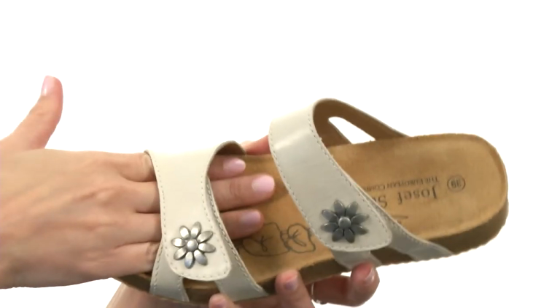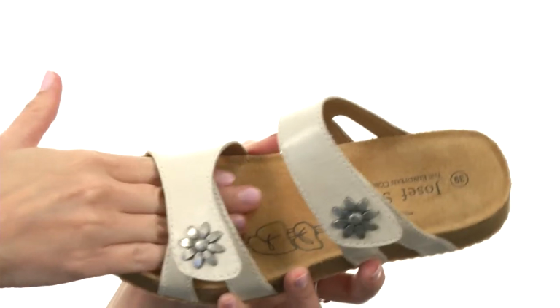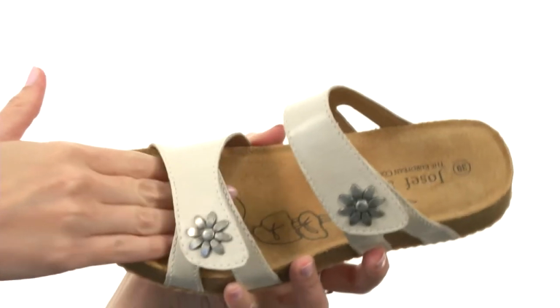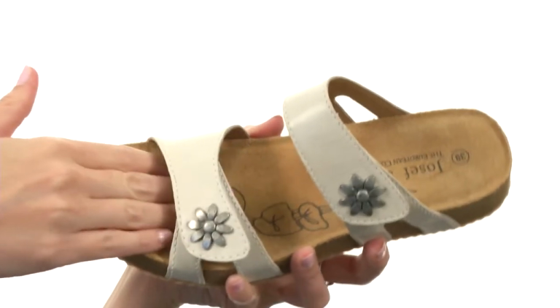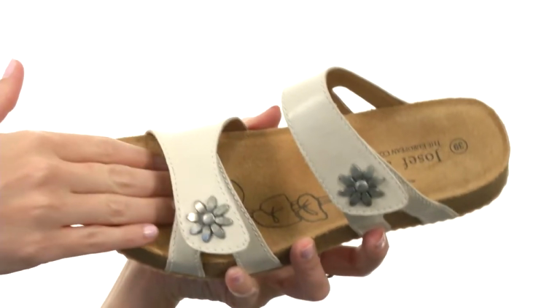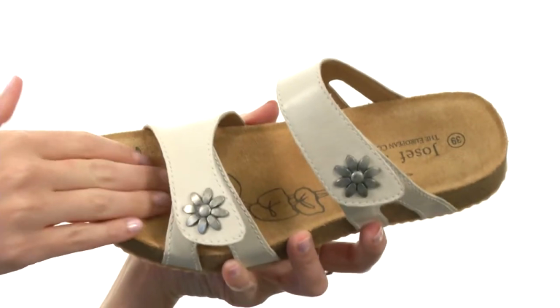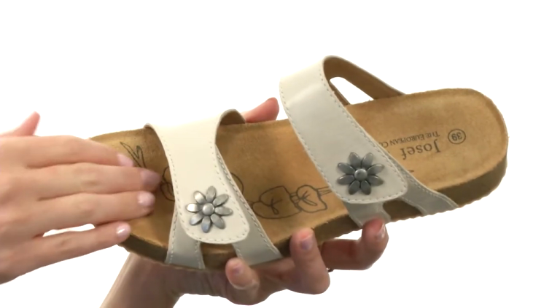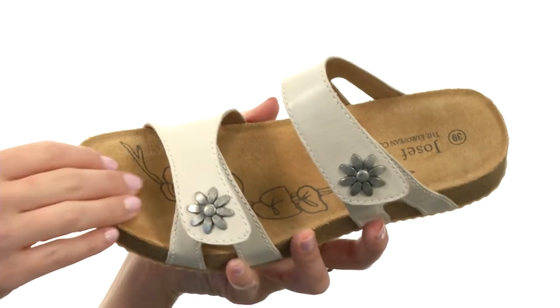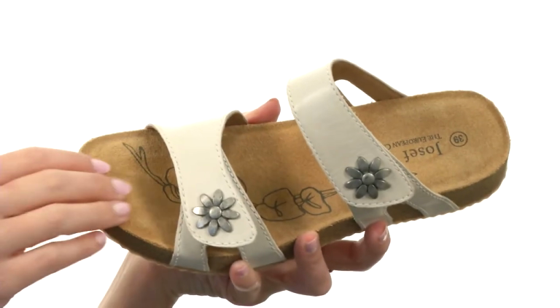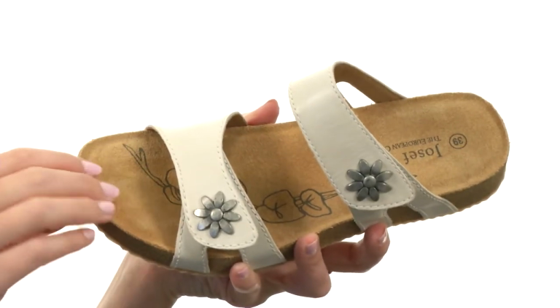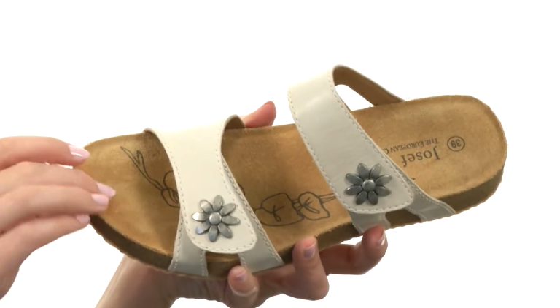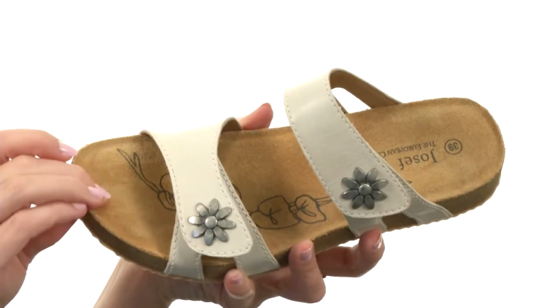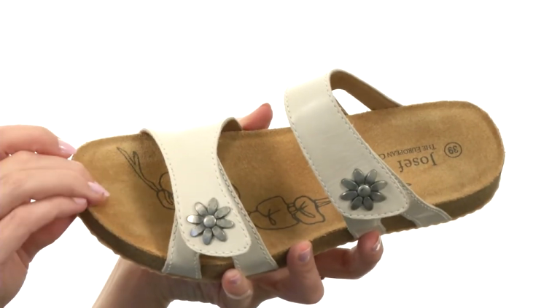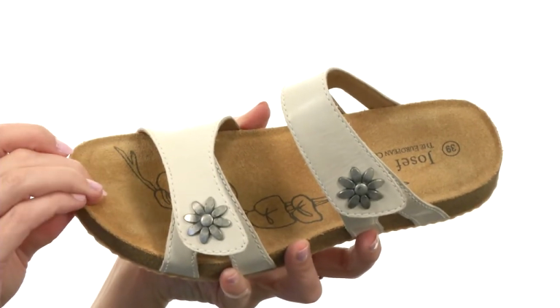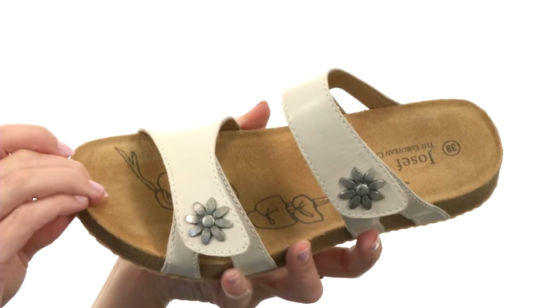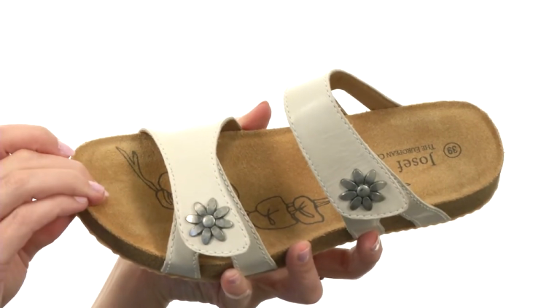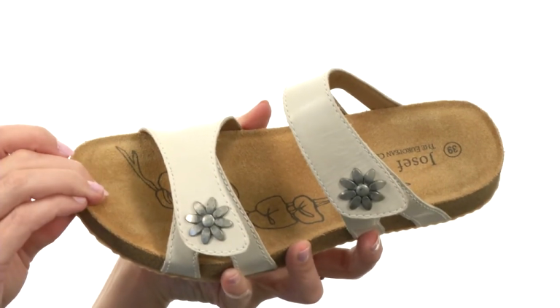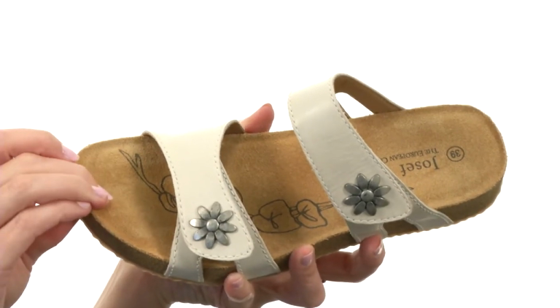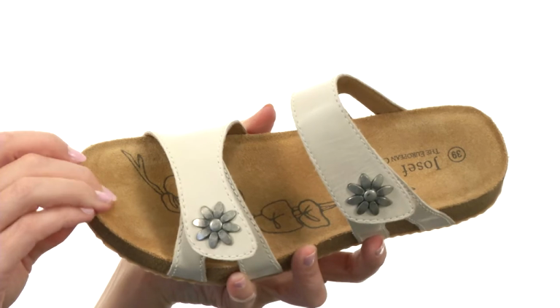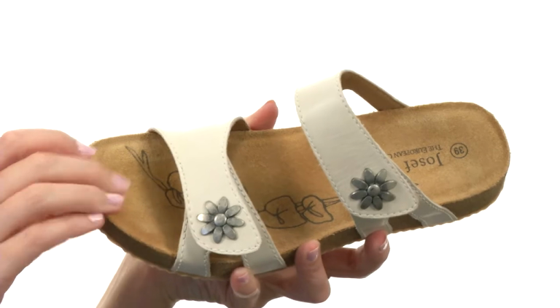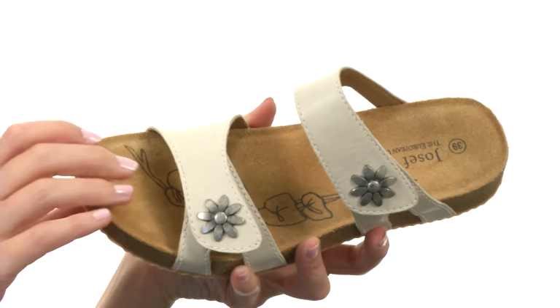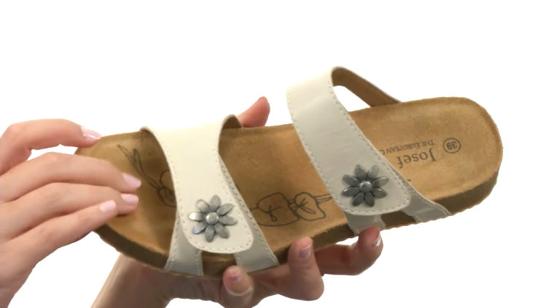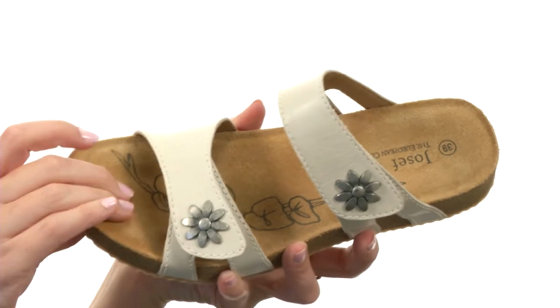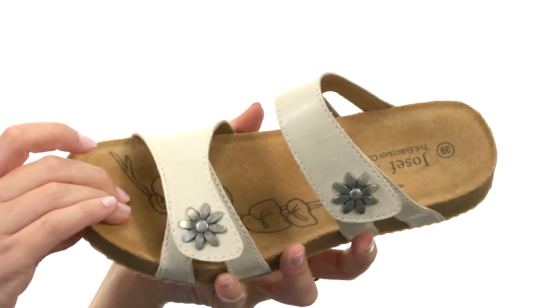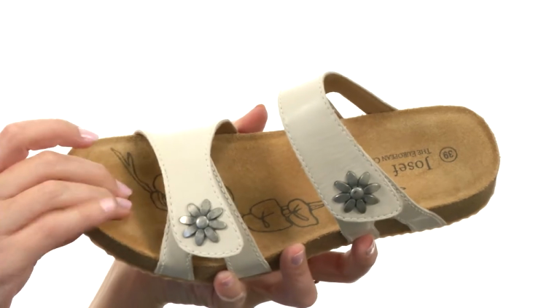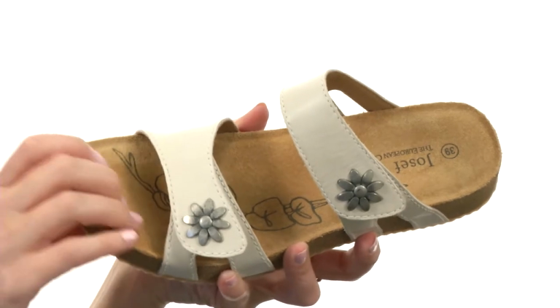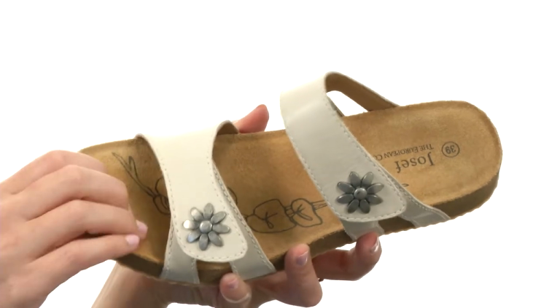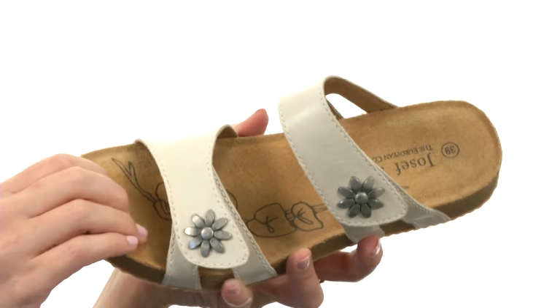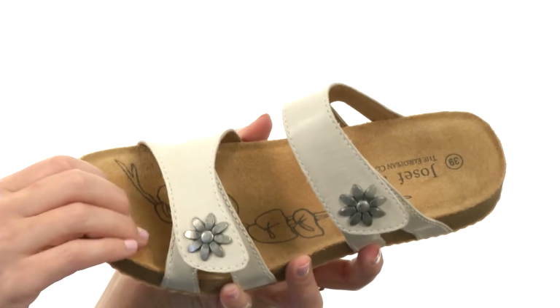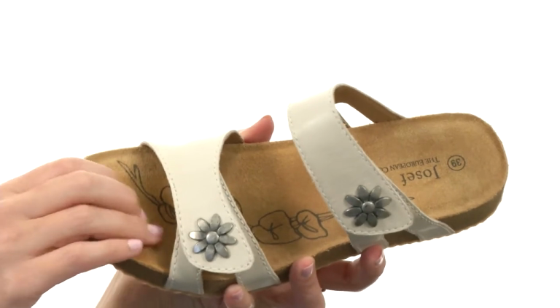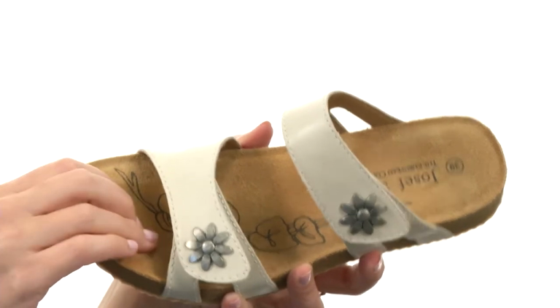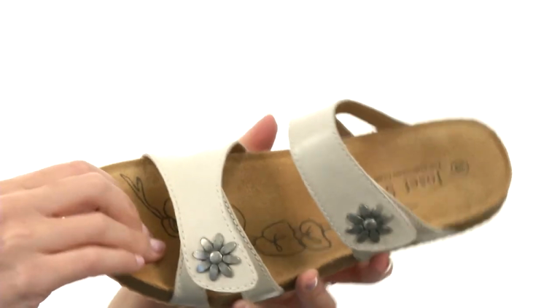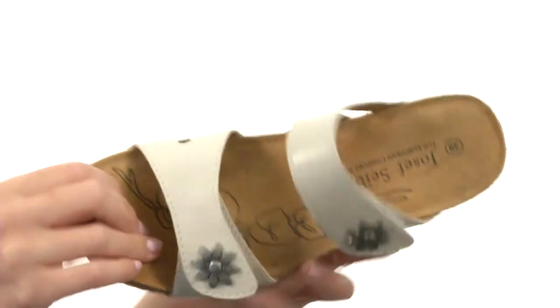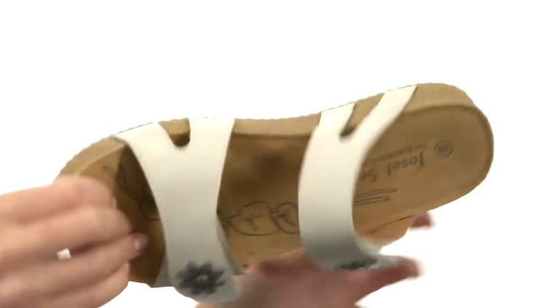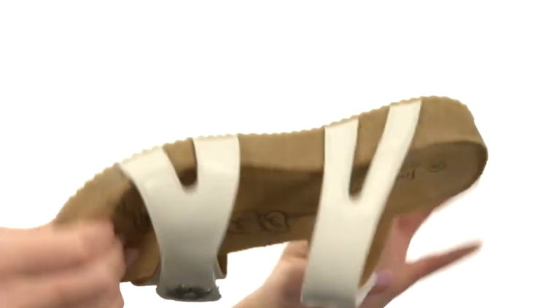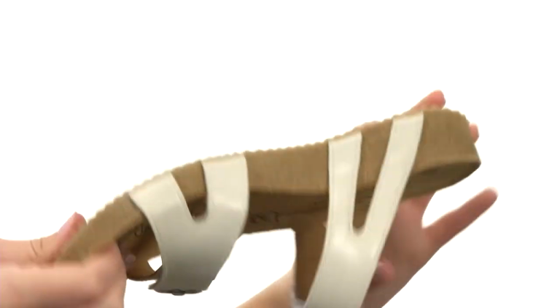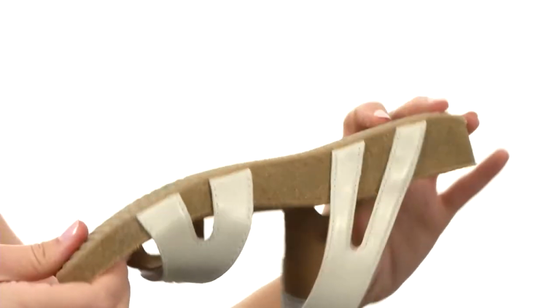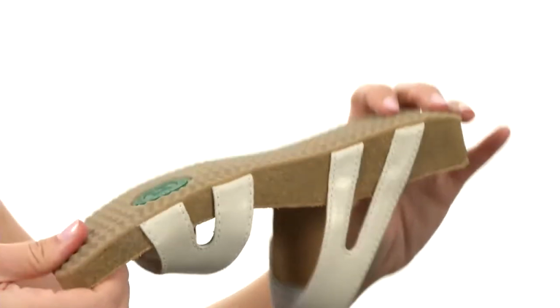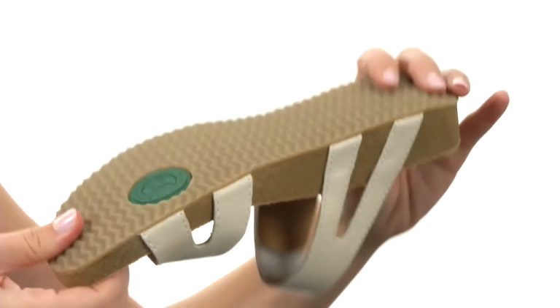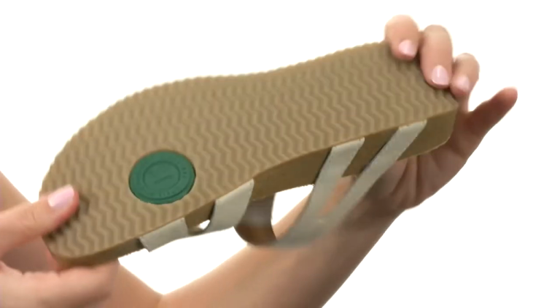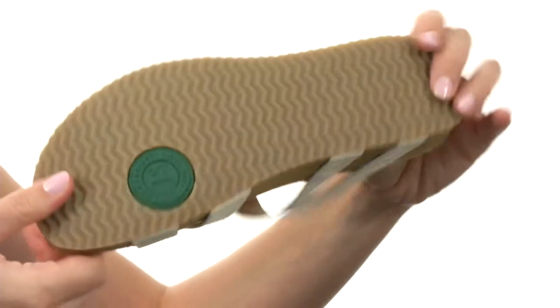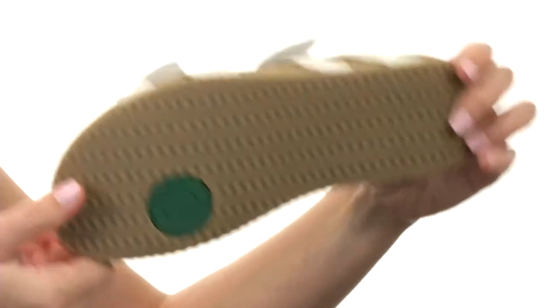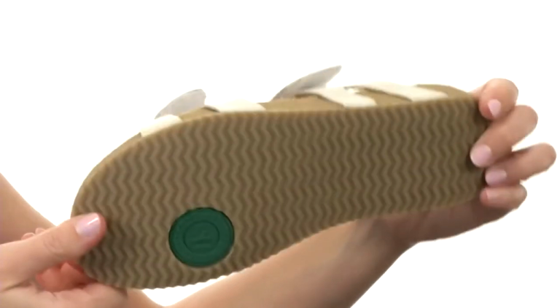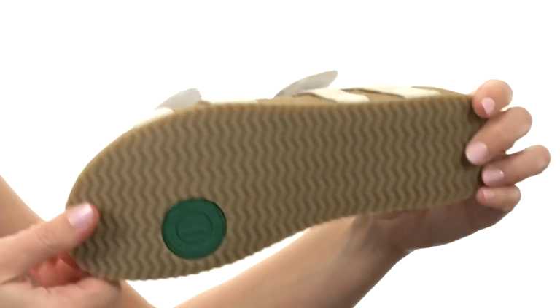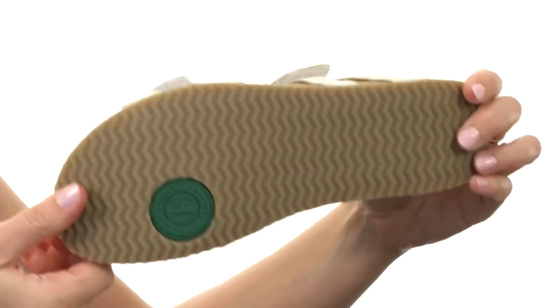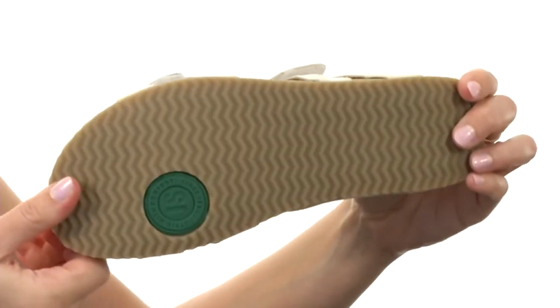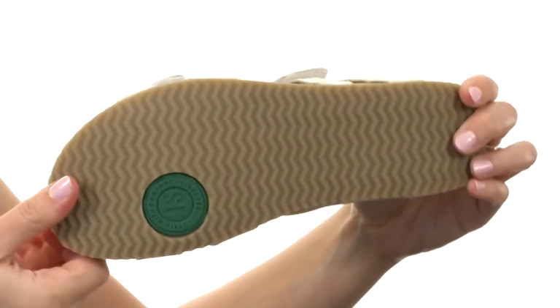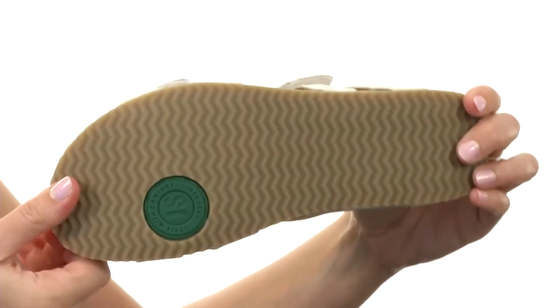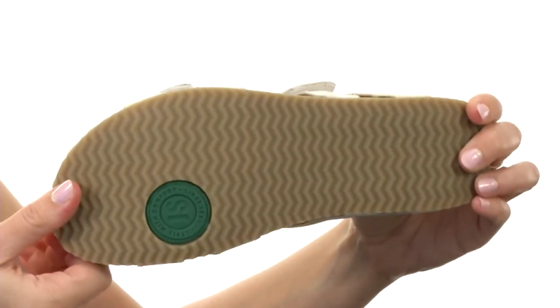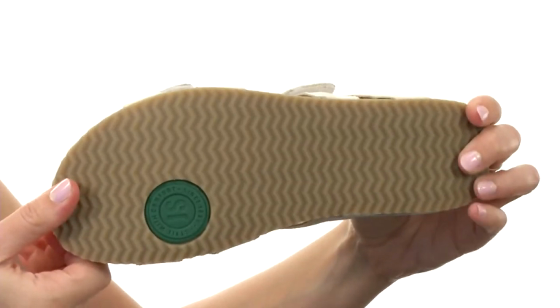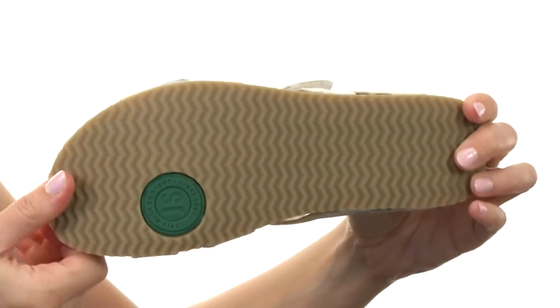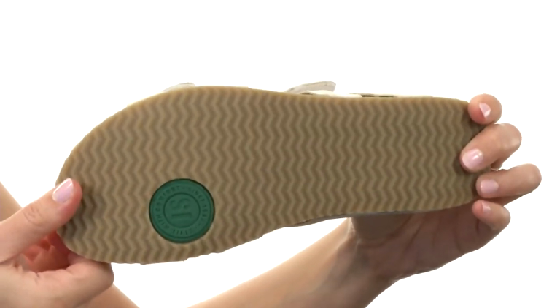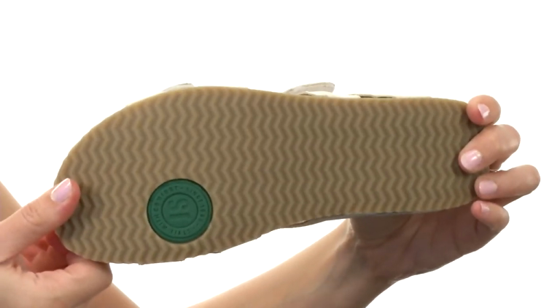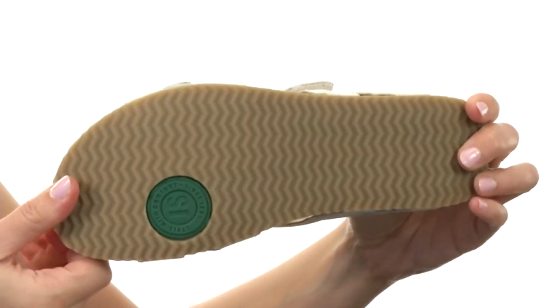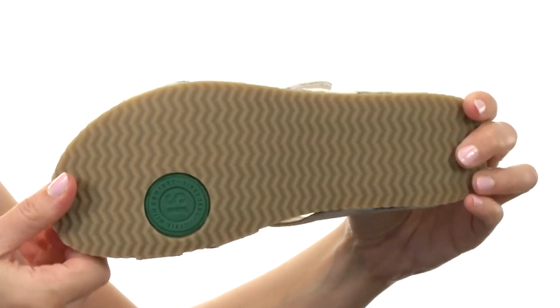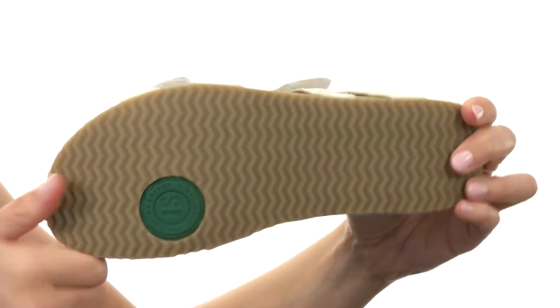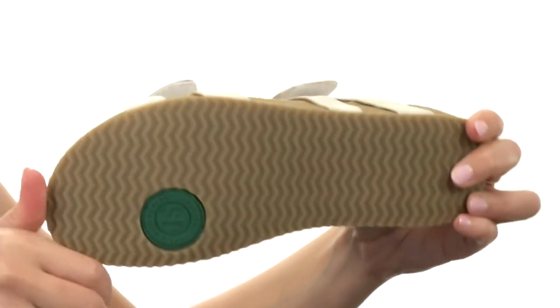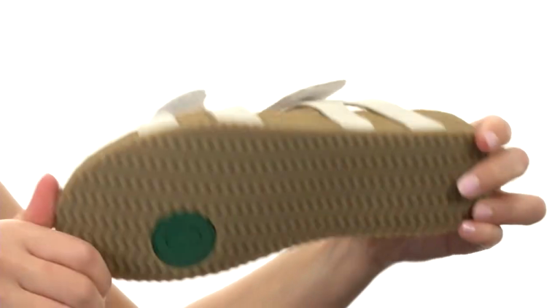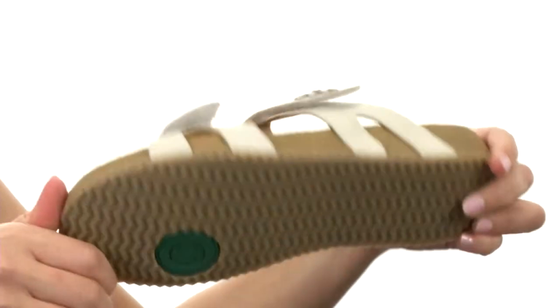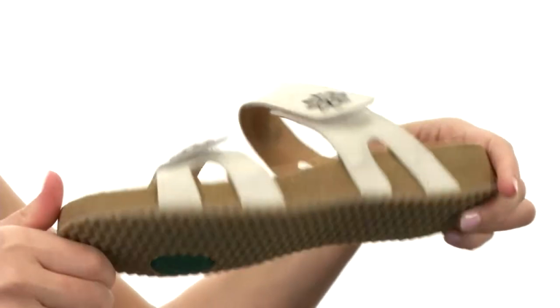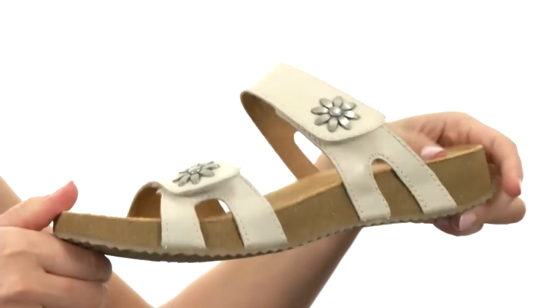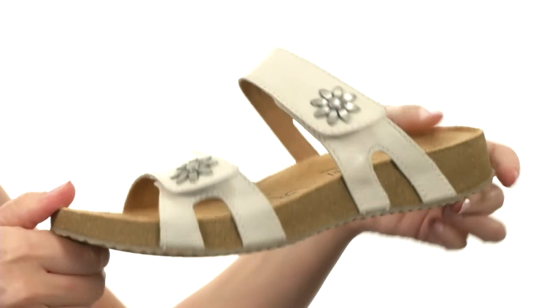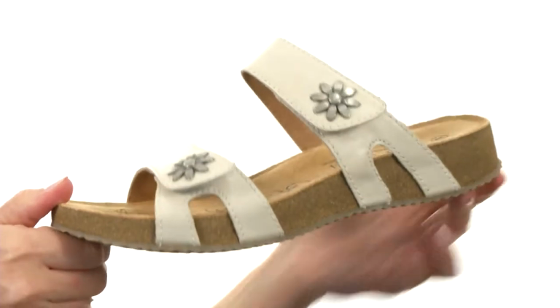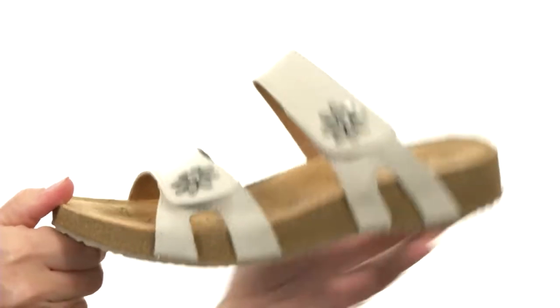The footbed is contoured to fit your foot perfectly and lined with beautiful leather, with cushioning too. And the outsole is lightweight and made with rubber for even more cushioning.